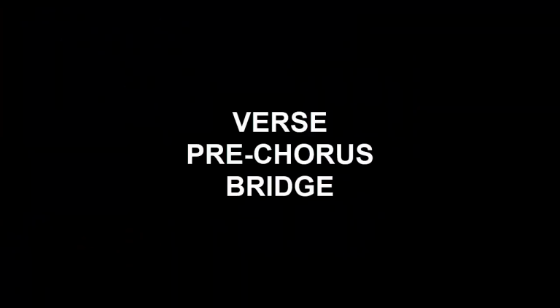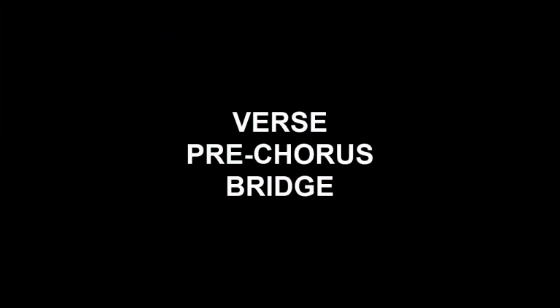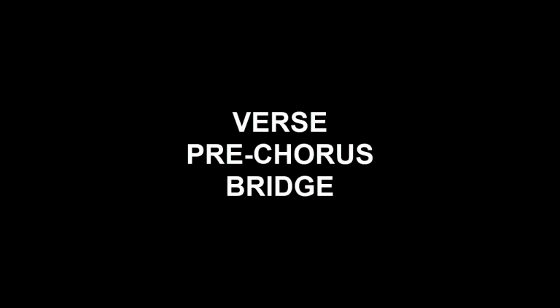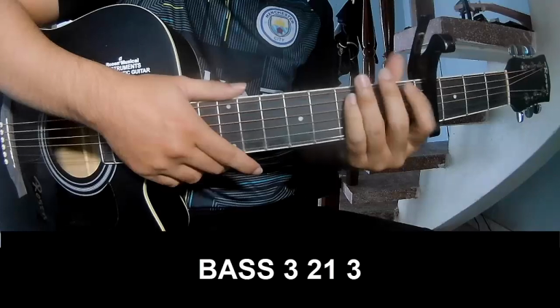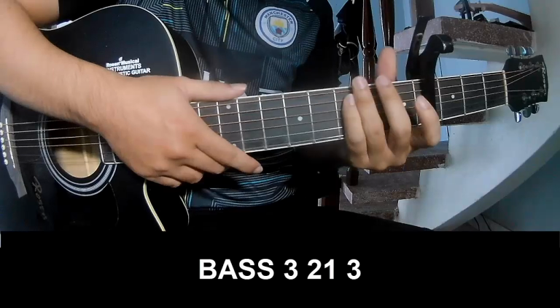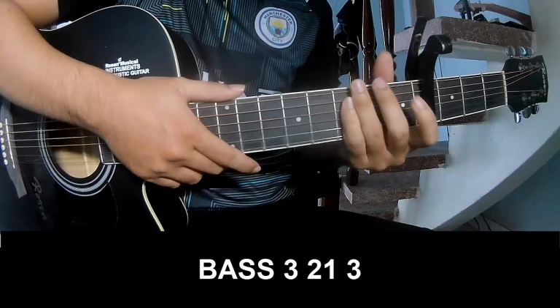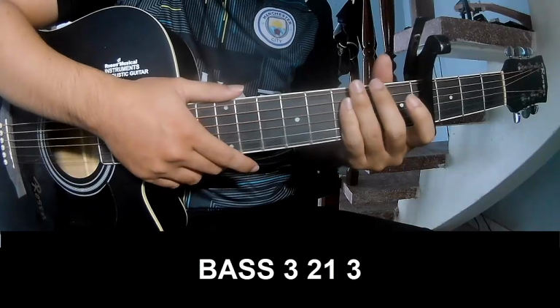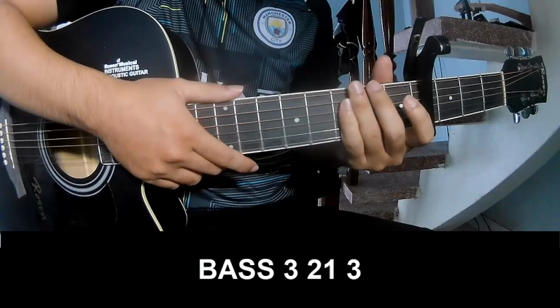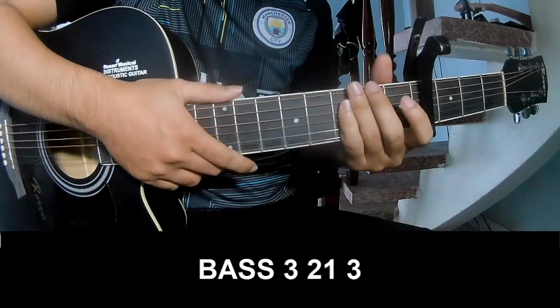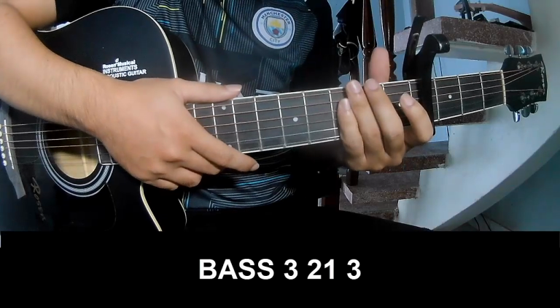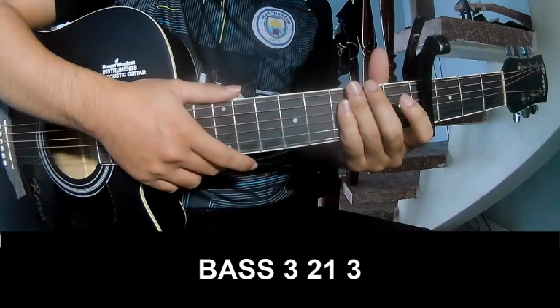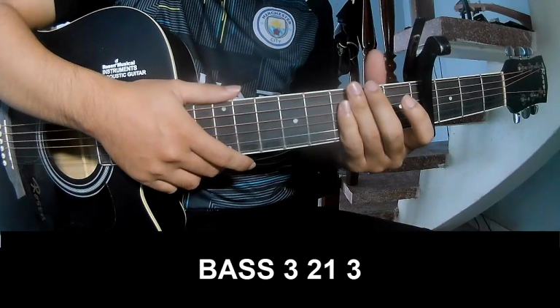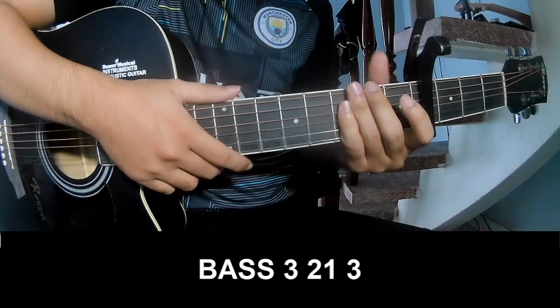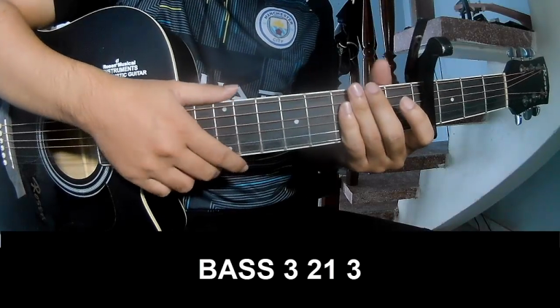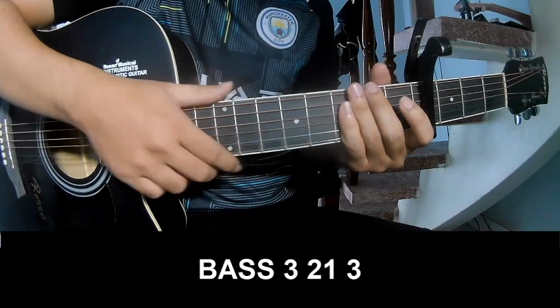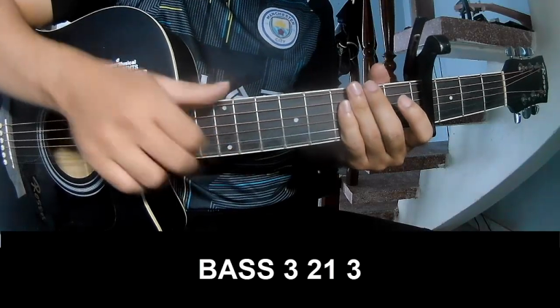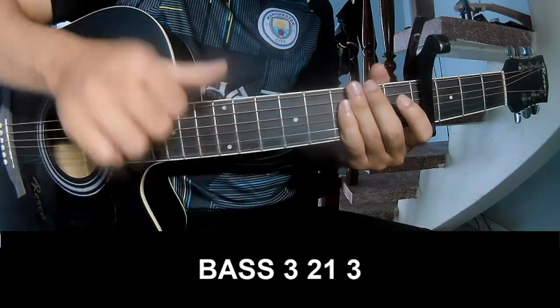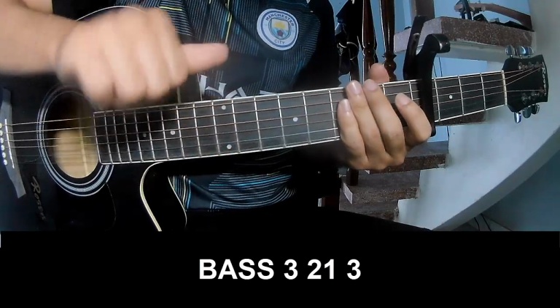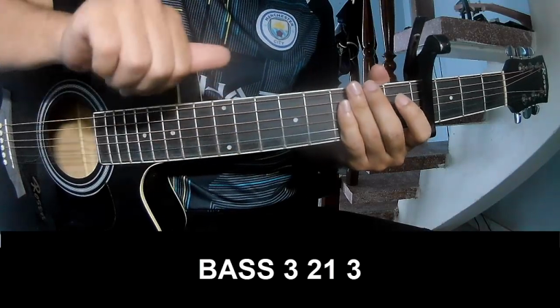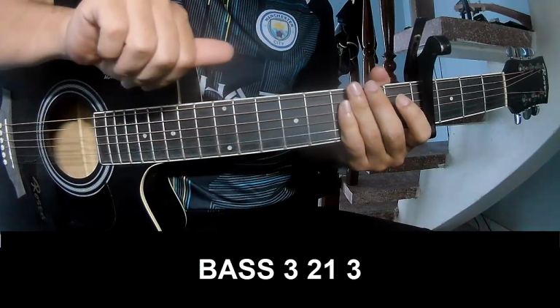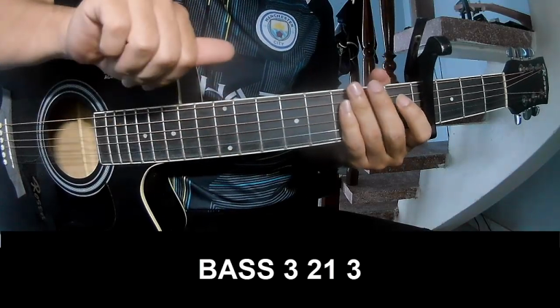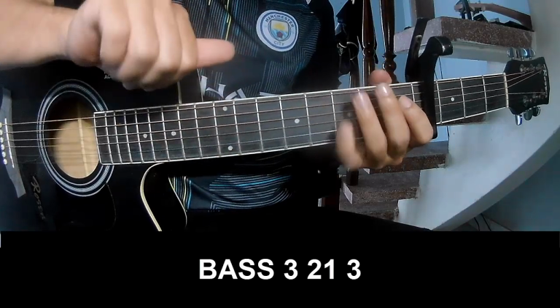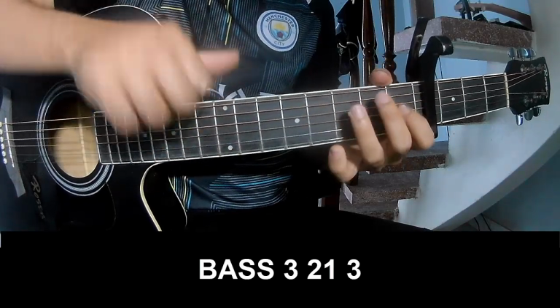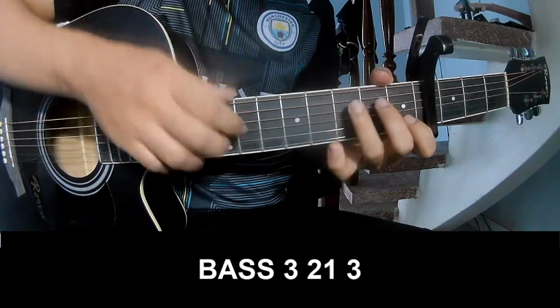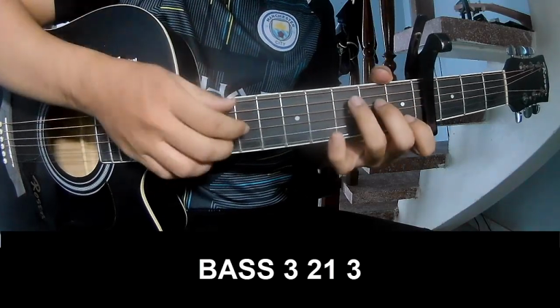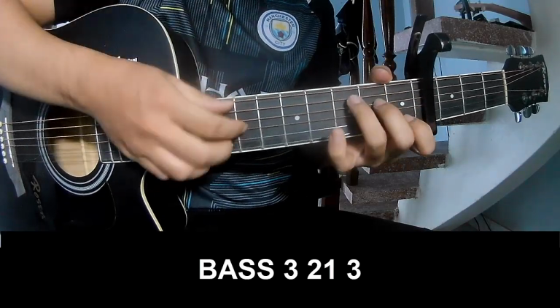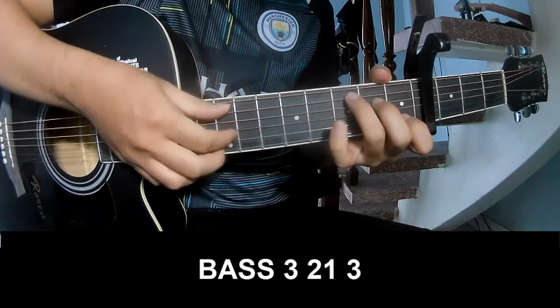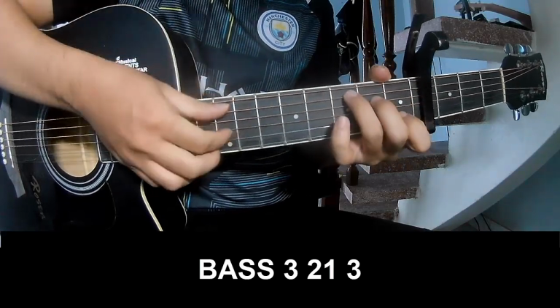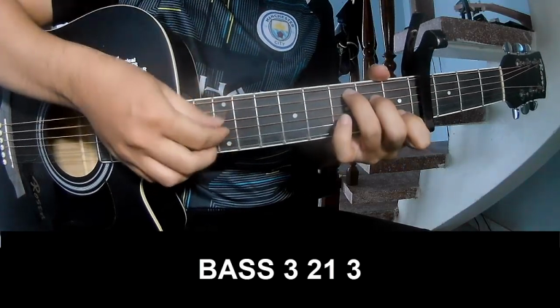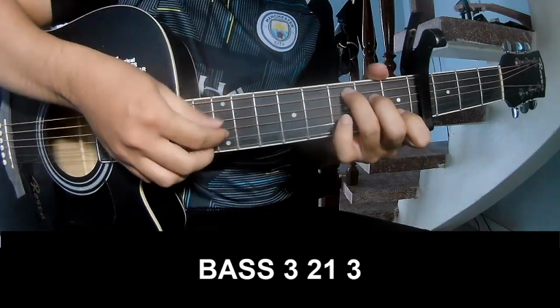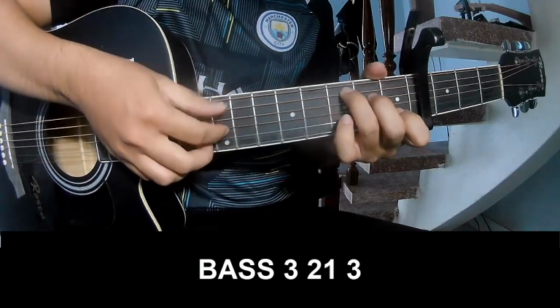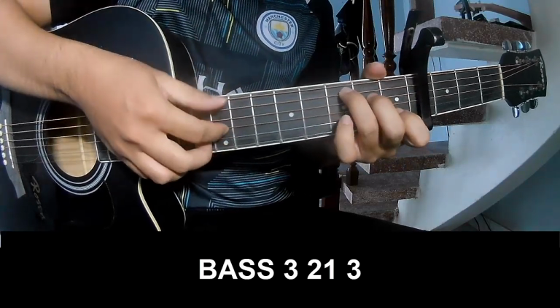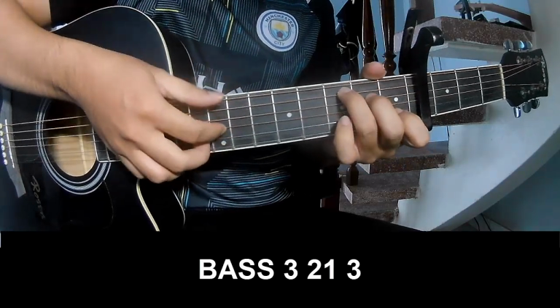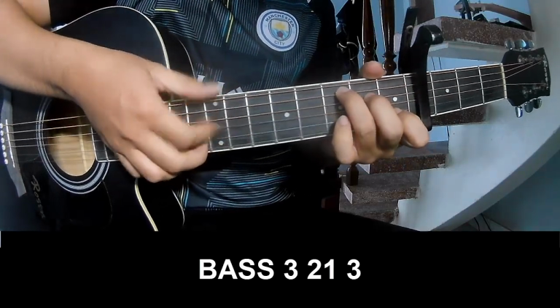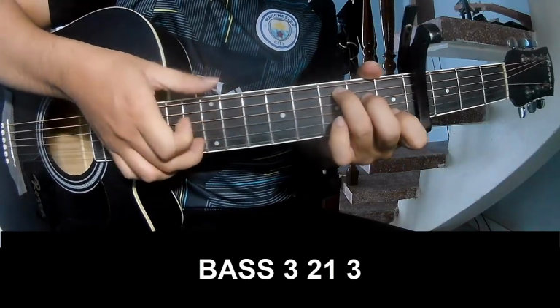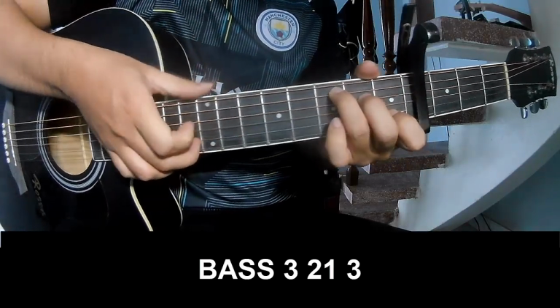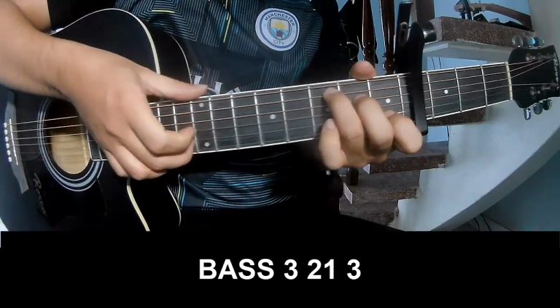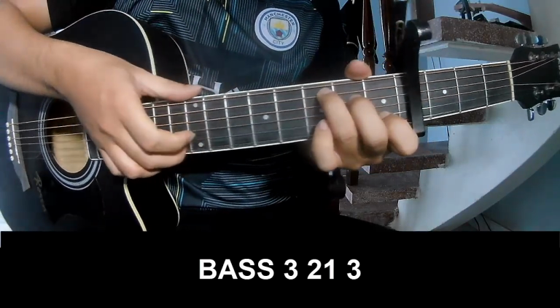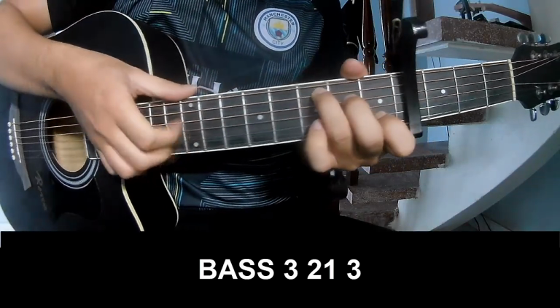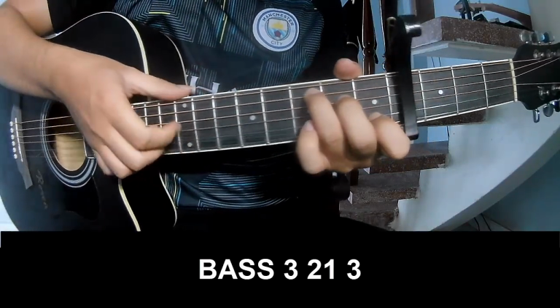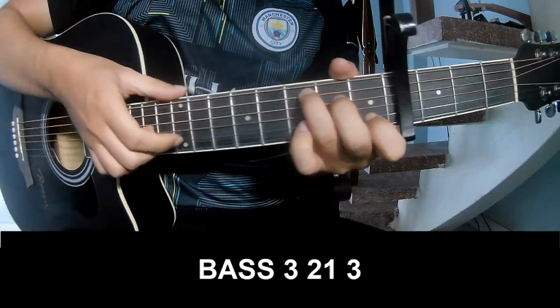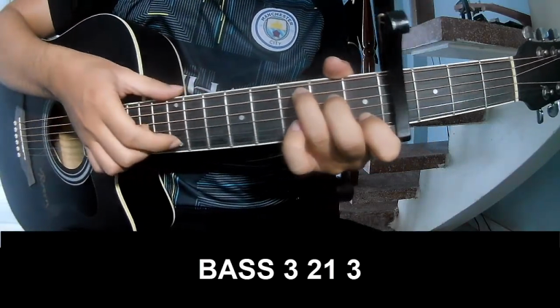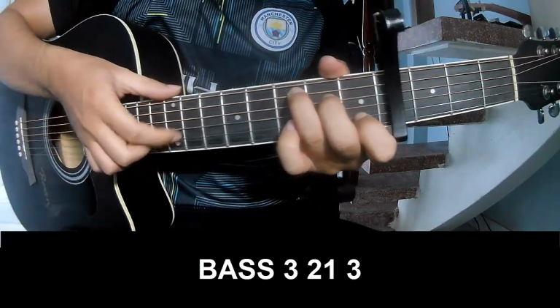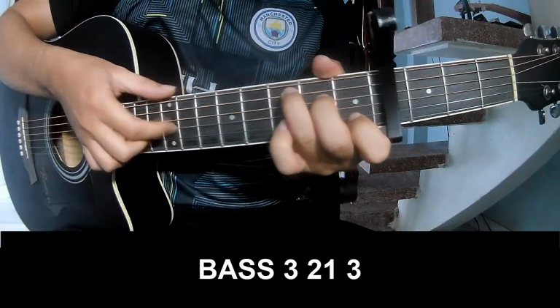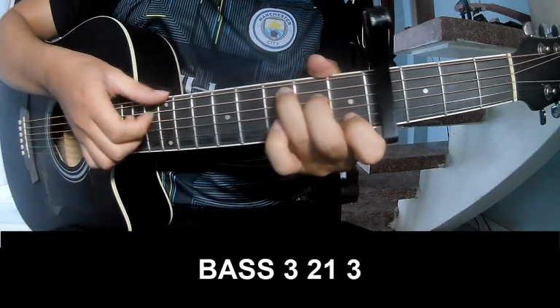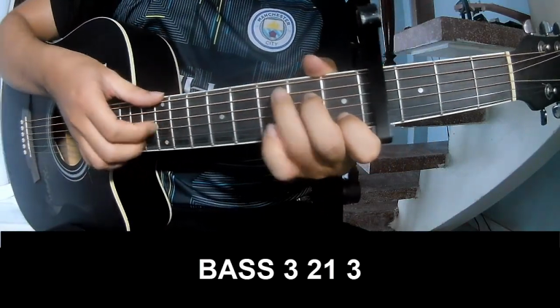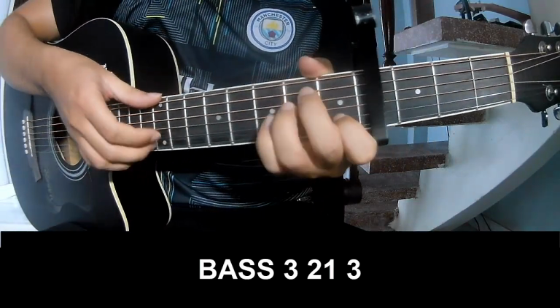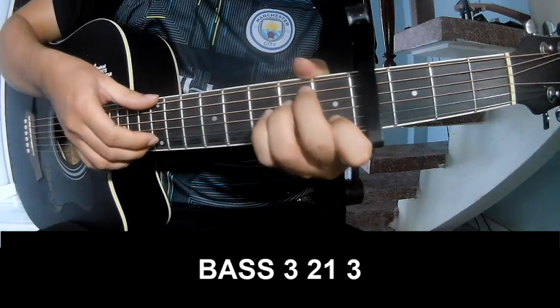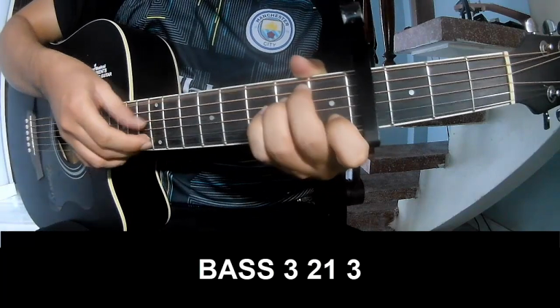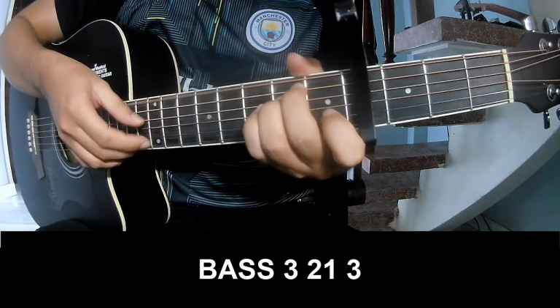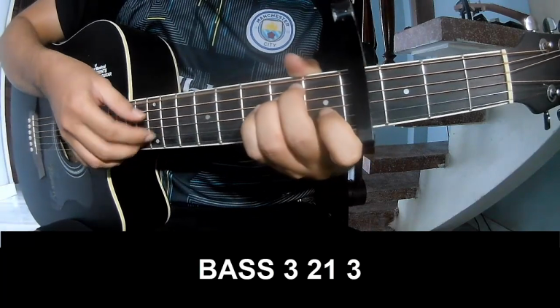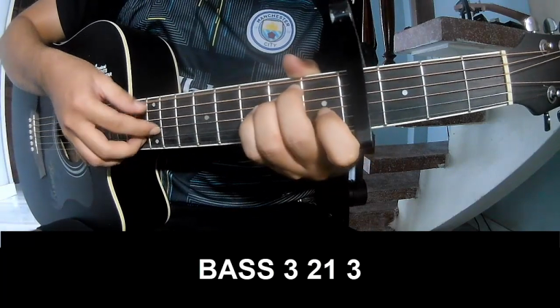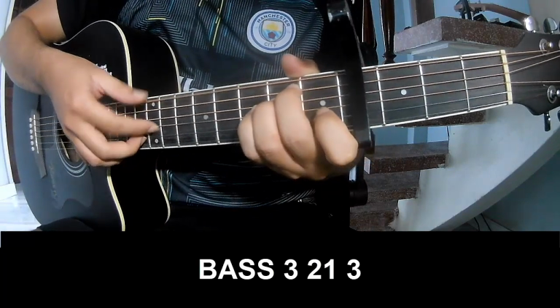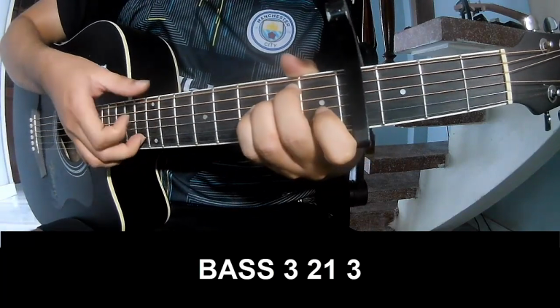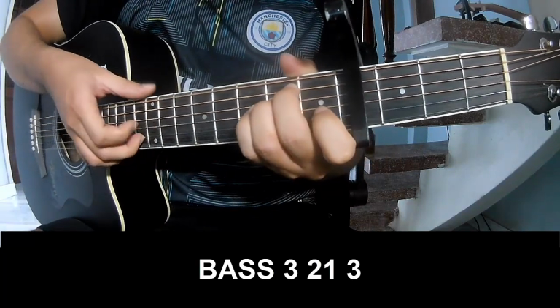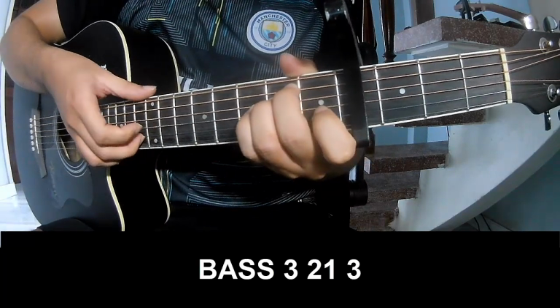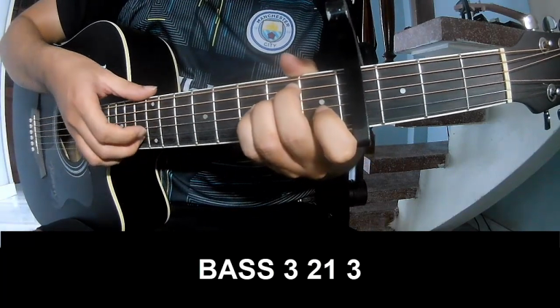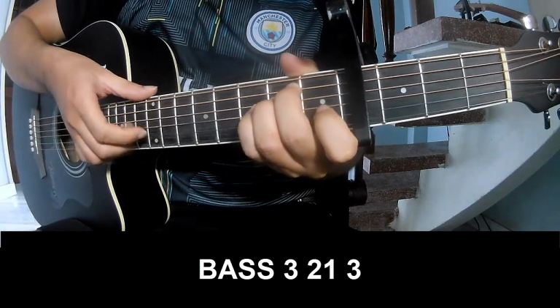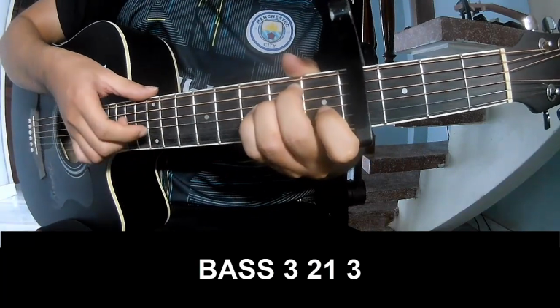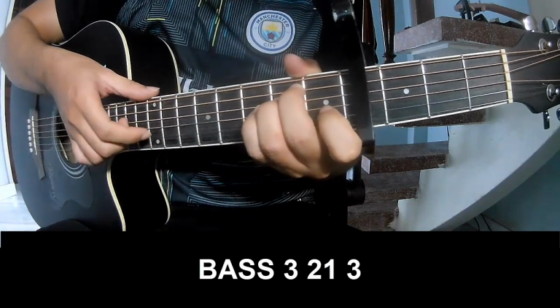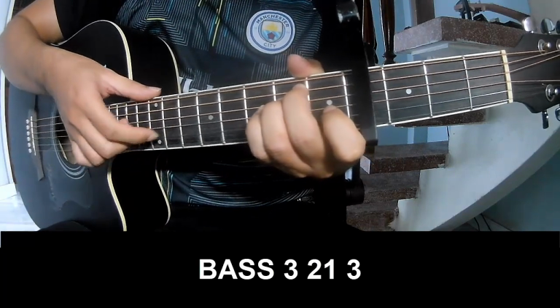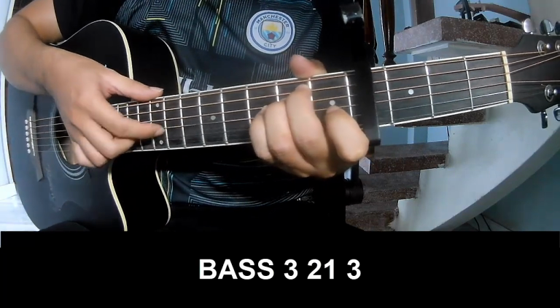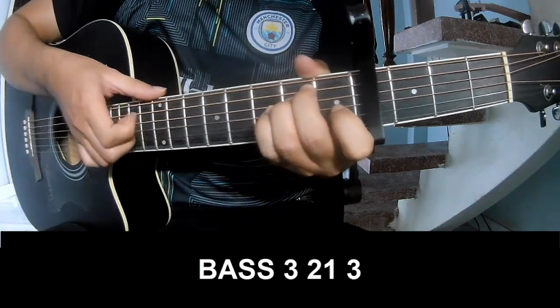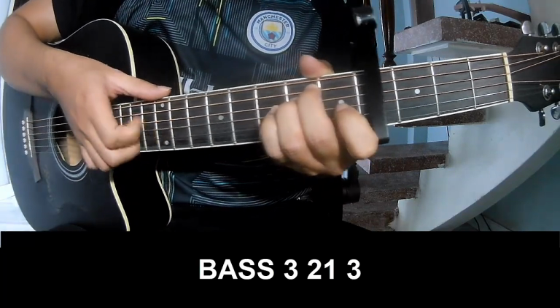The first pre-chorus and prime should play P, 3, 2, 1, 3, P, 3, 2, 1, 3.